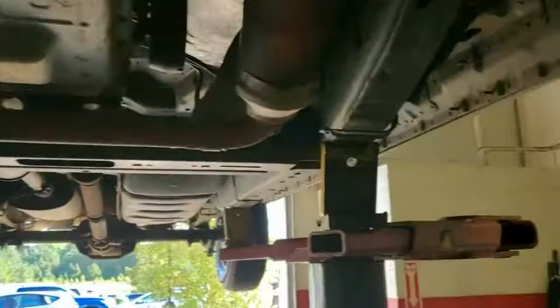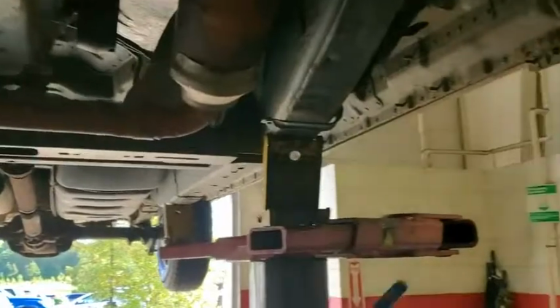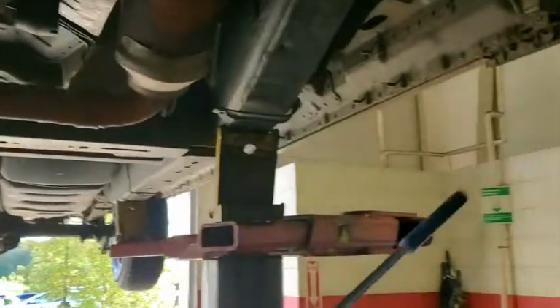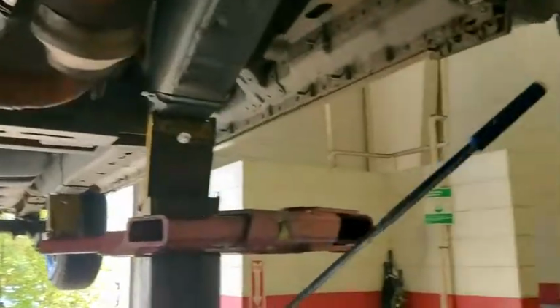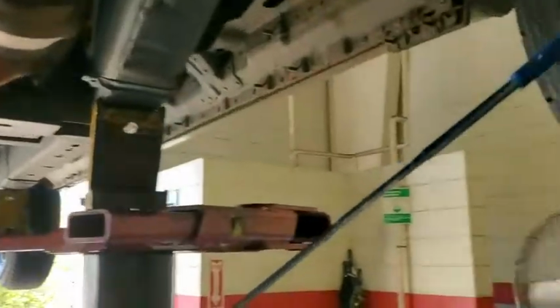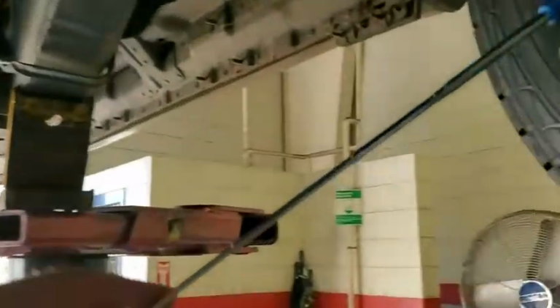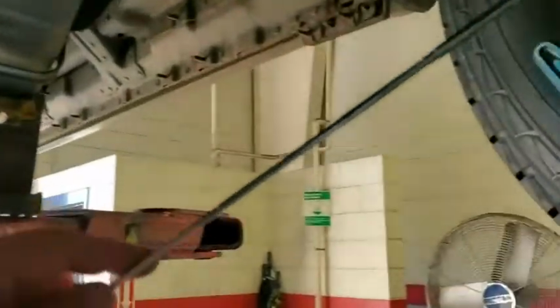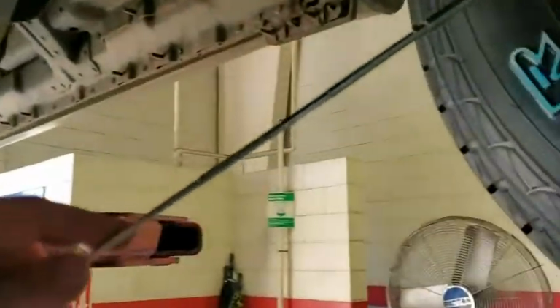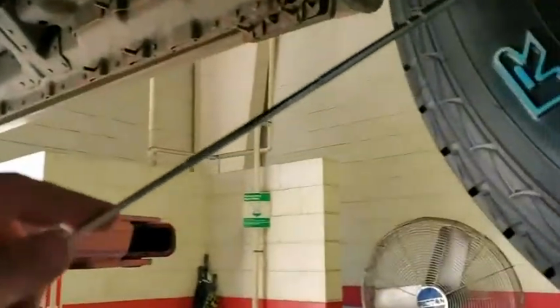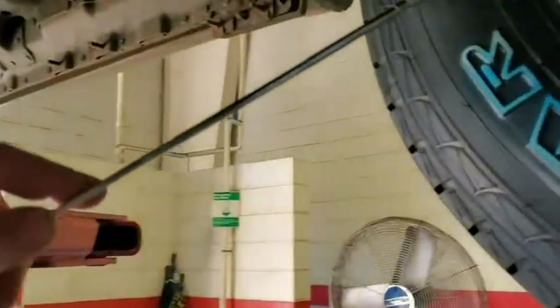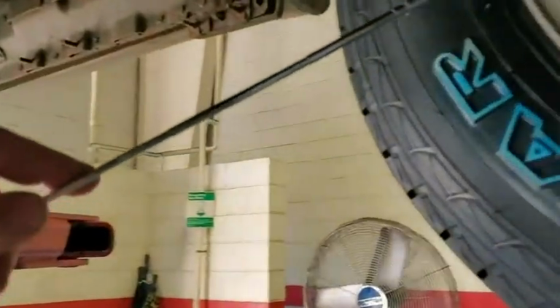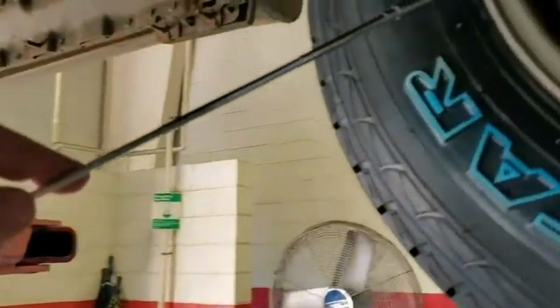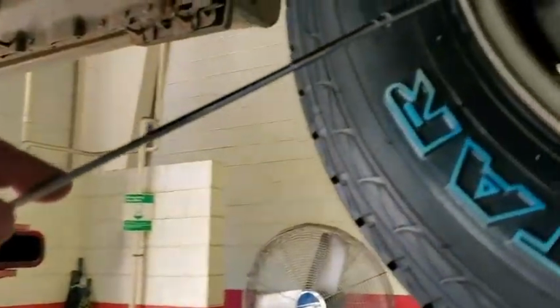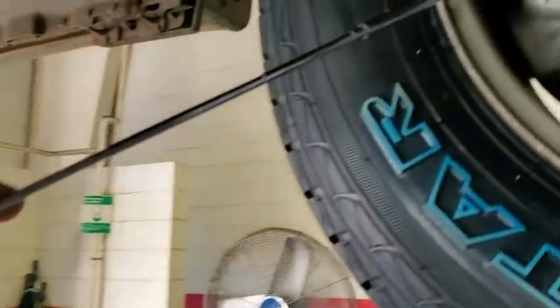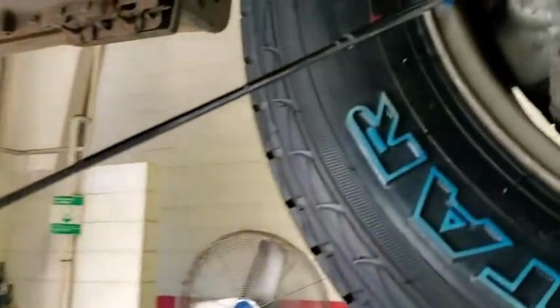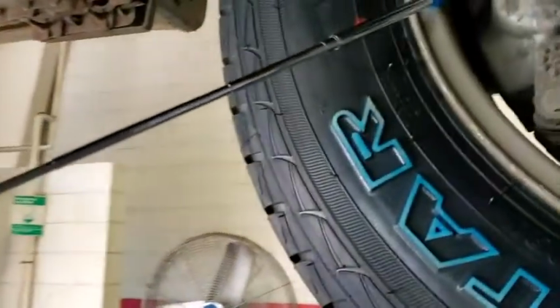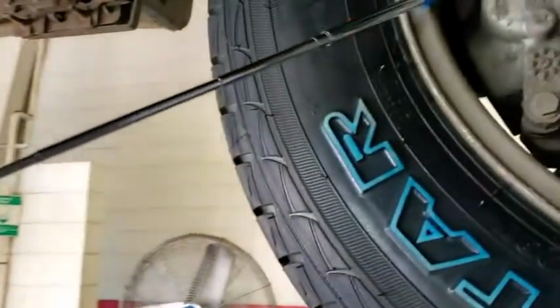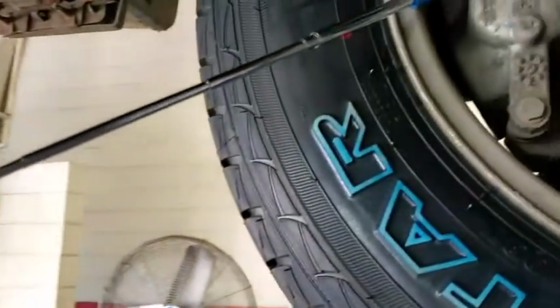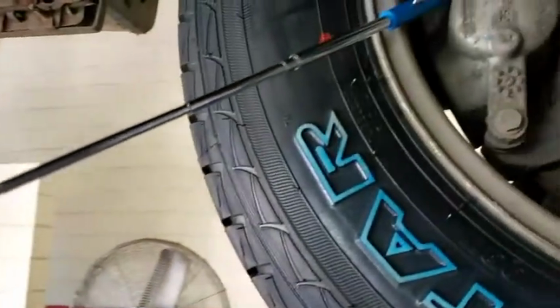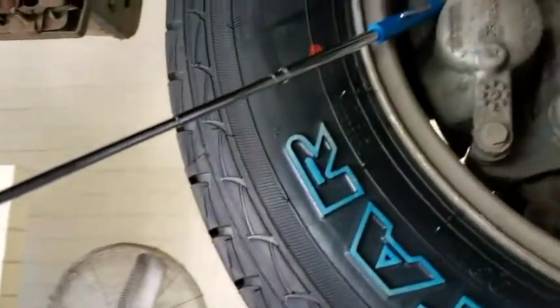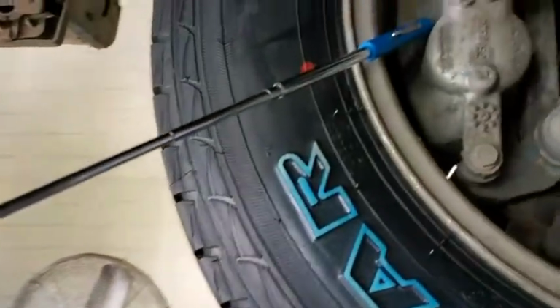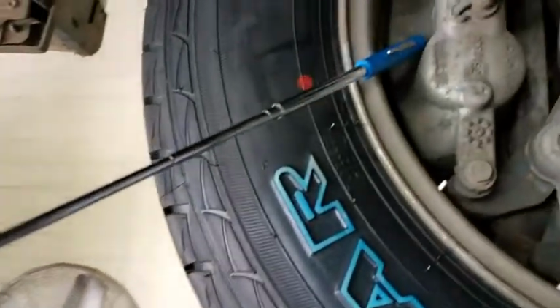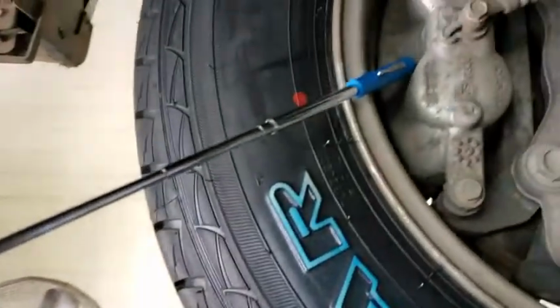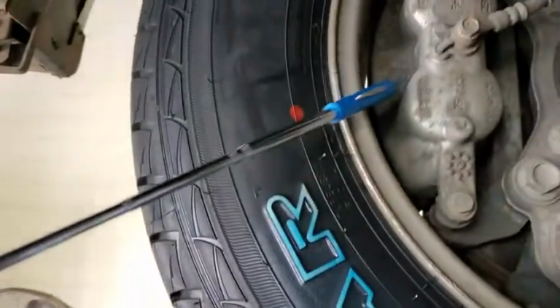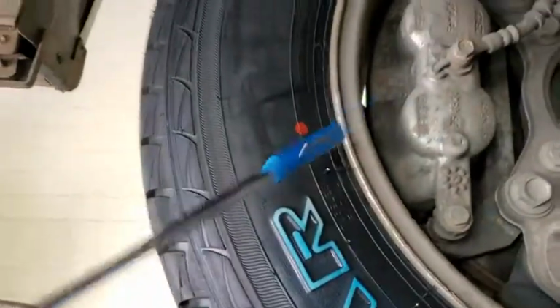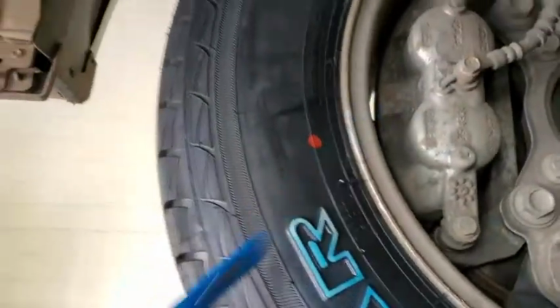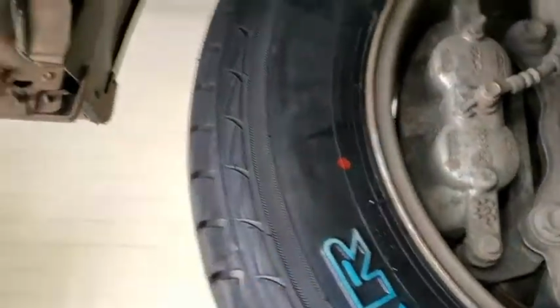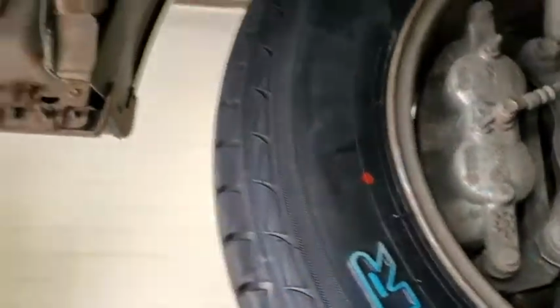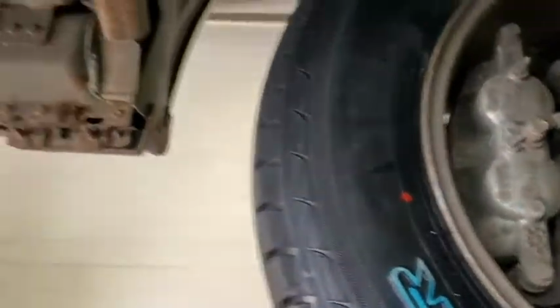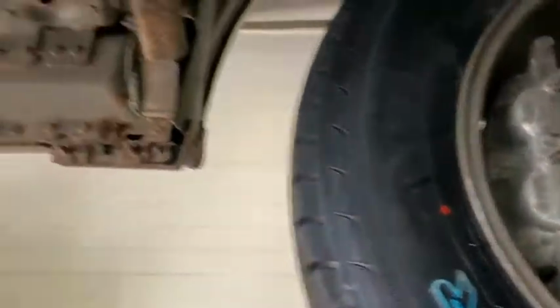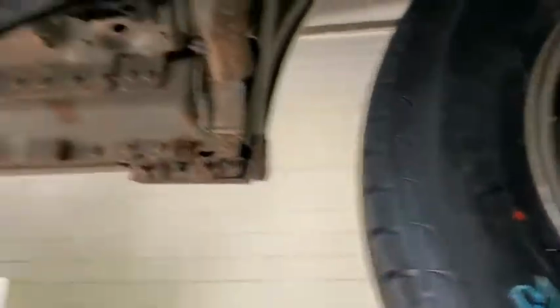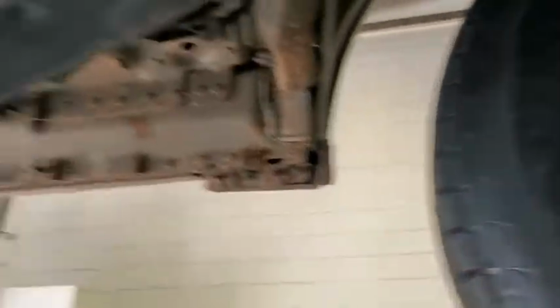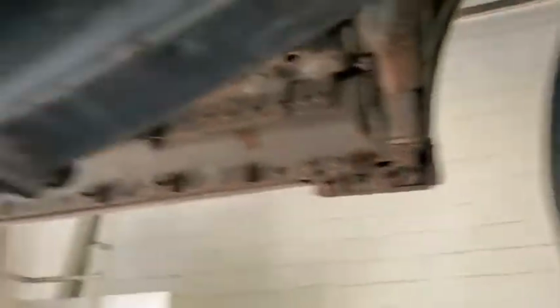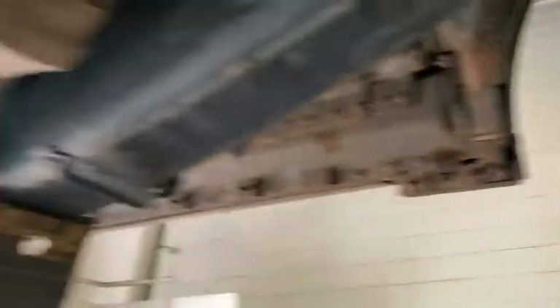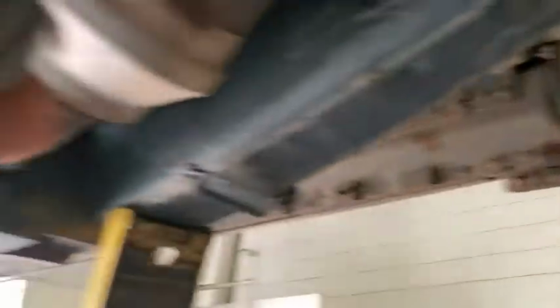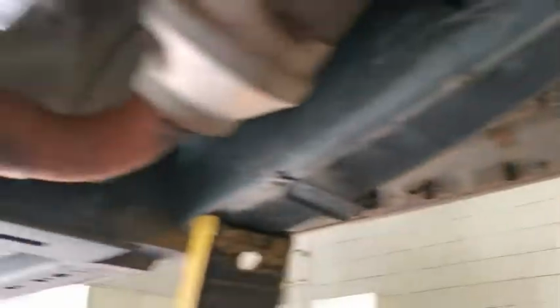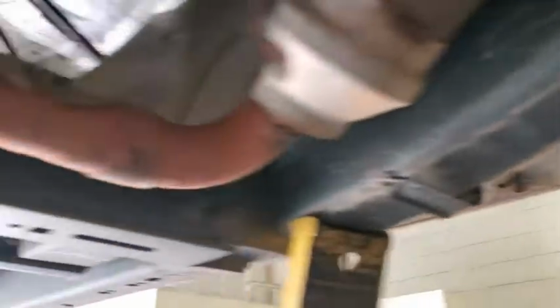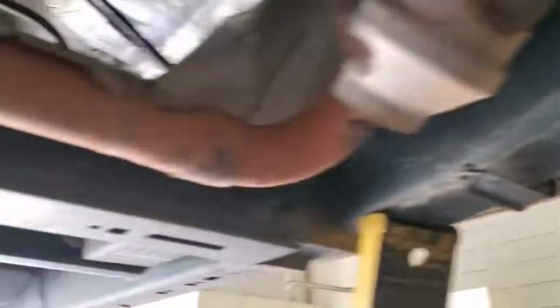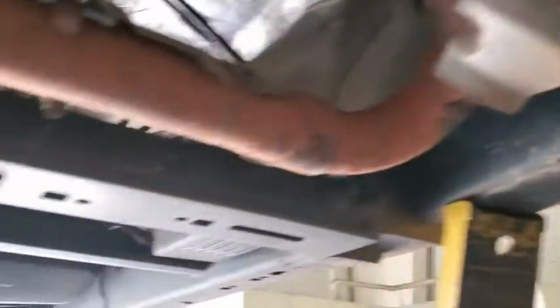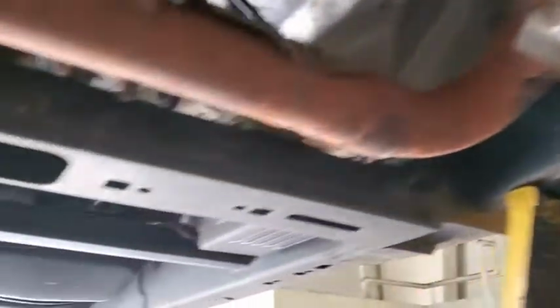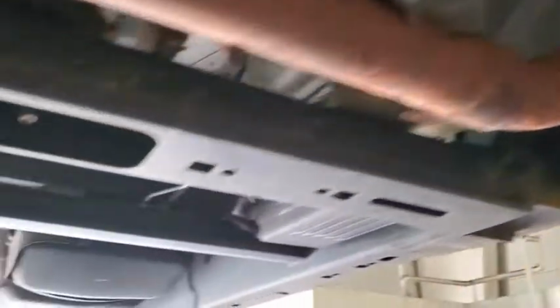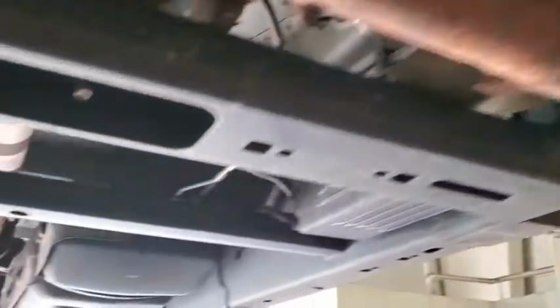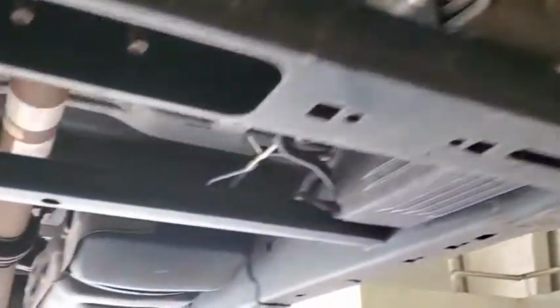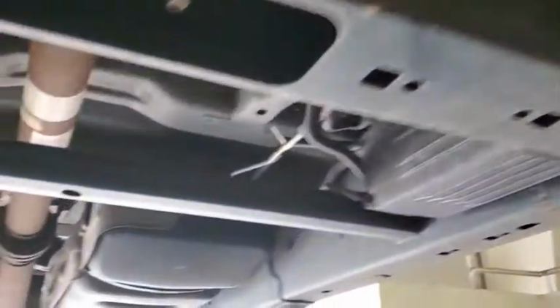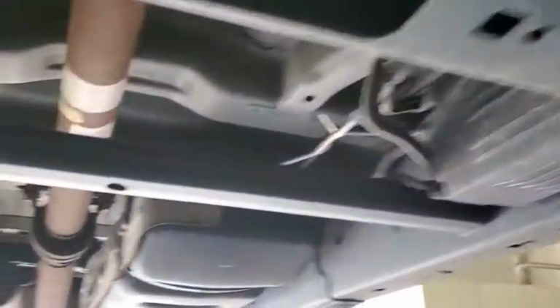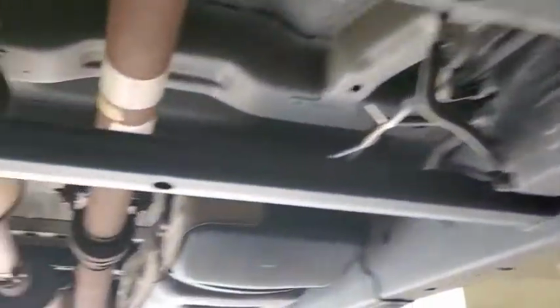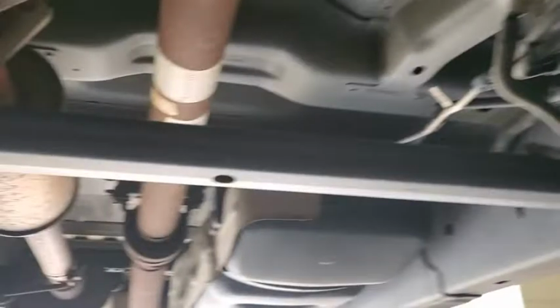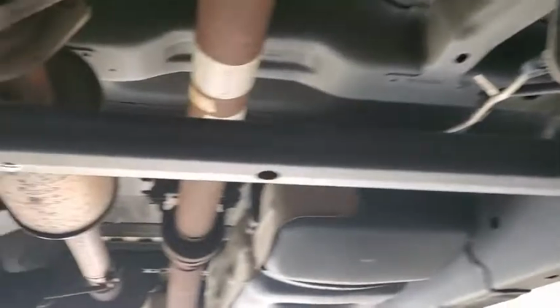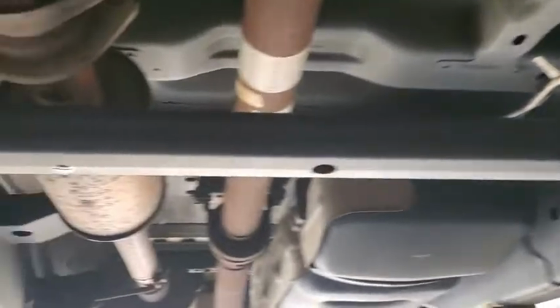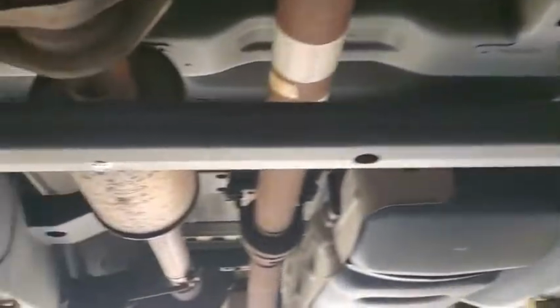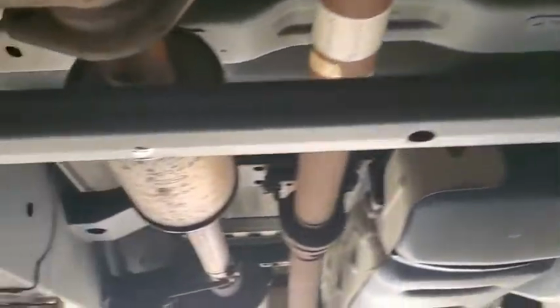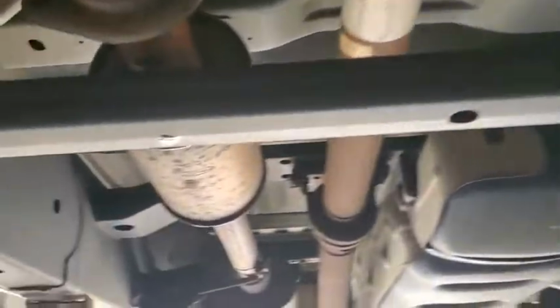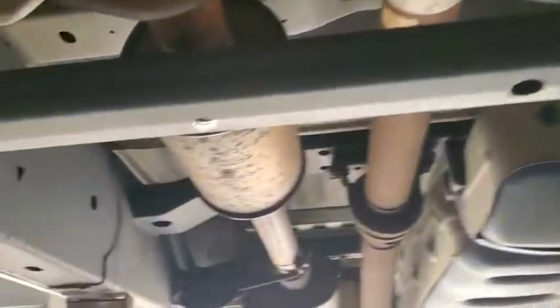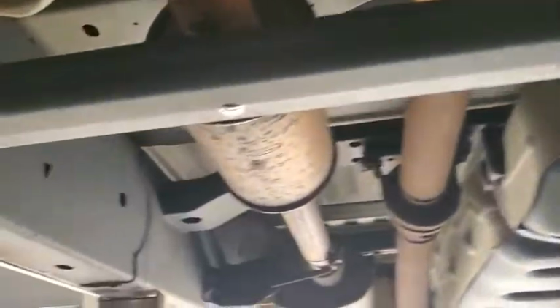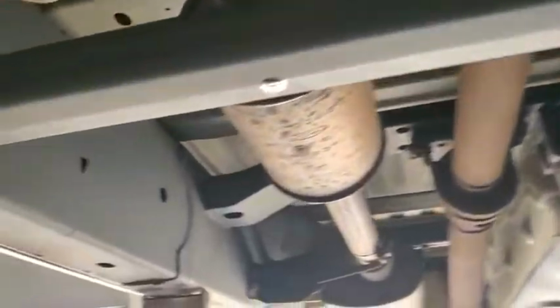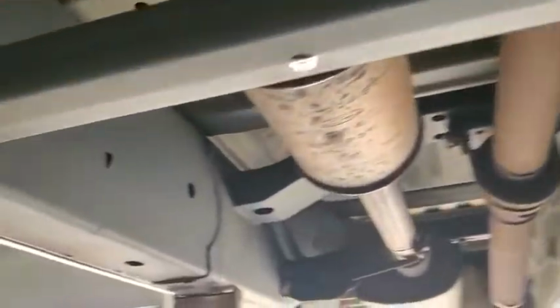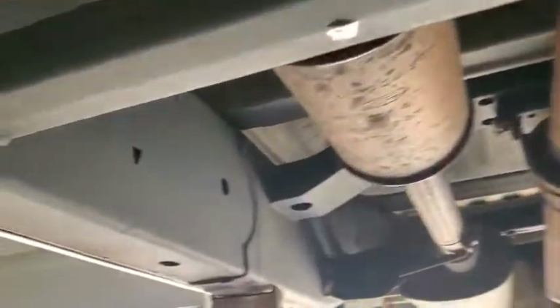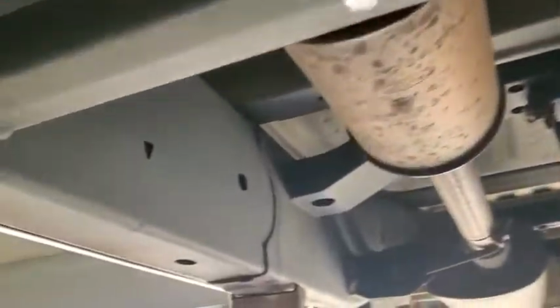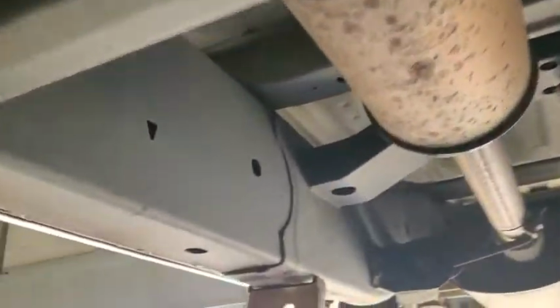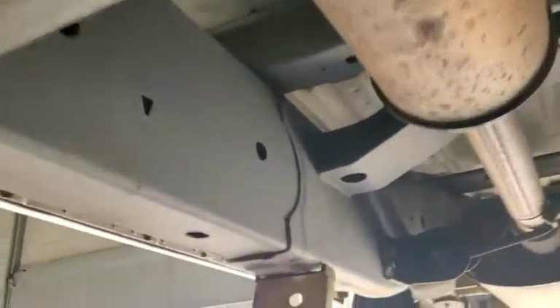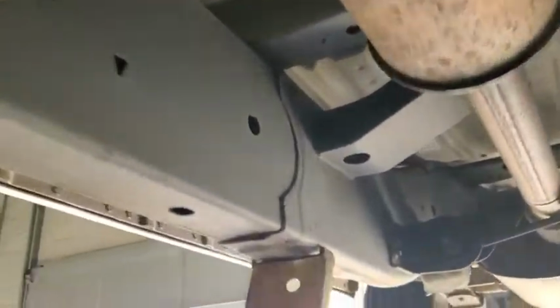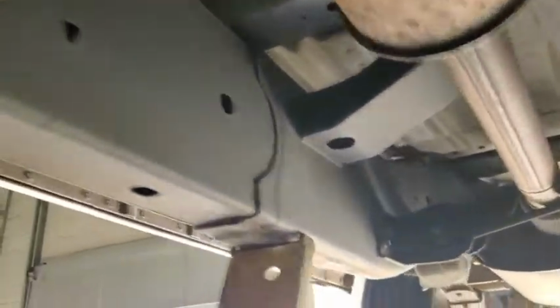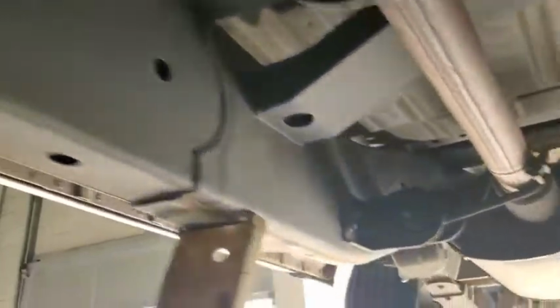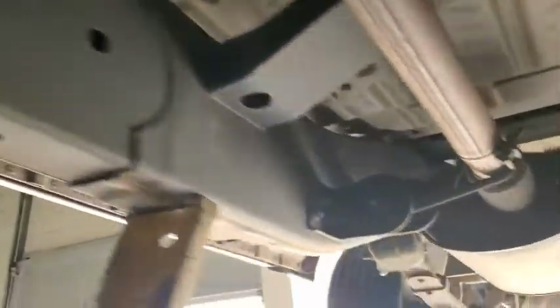Front pads were at seven millimeters, which means pads are good. As you can see, the frame is rust and corrosion-free.